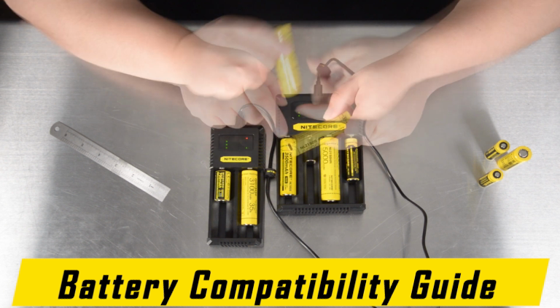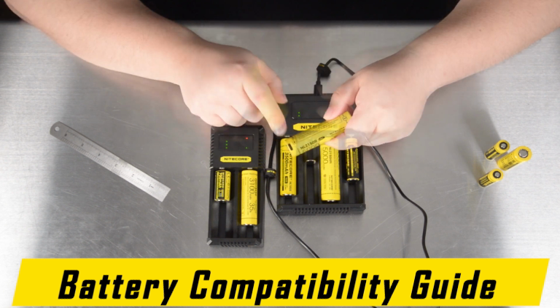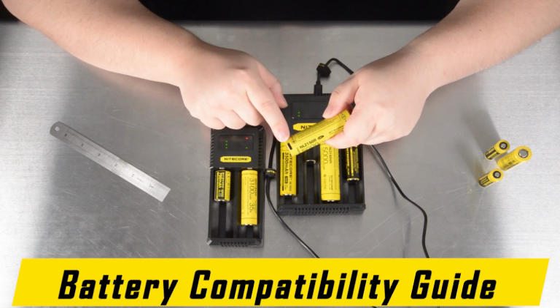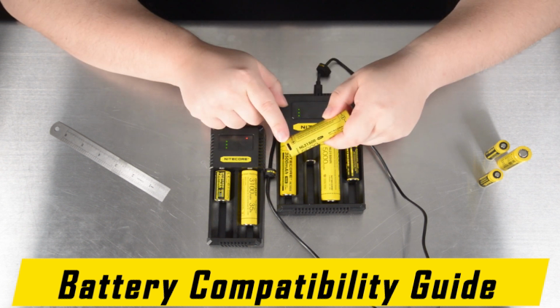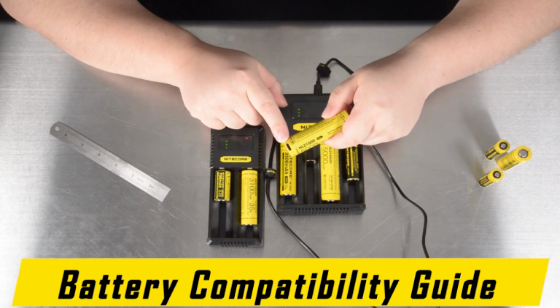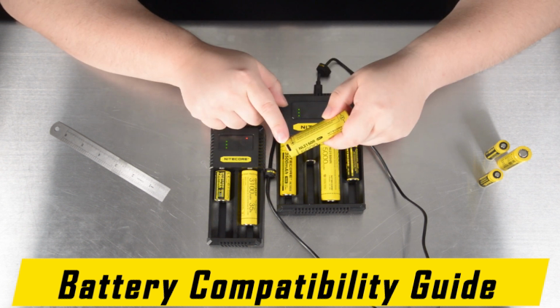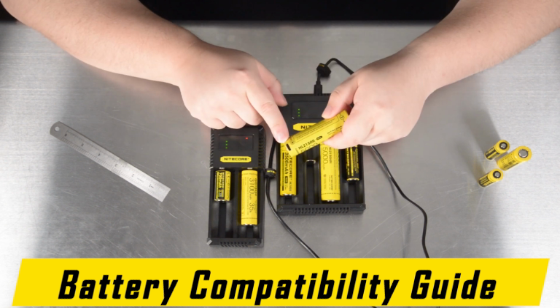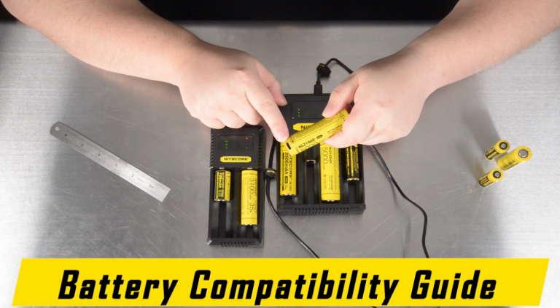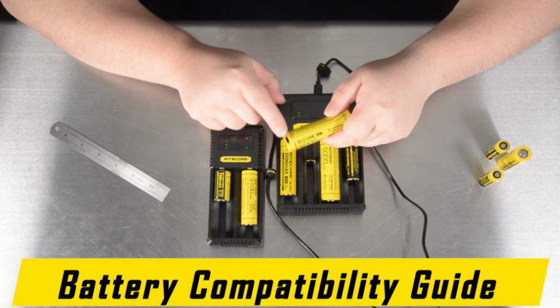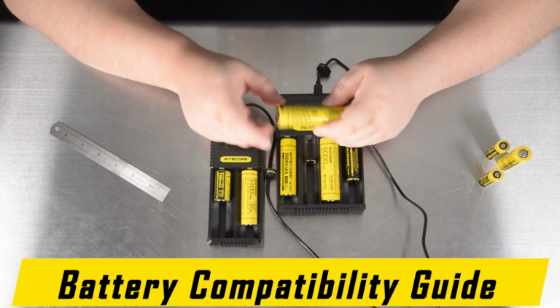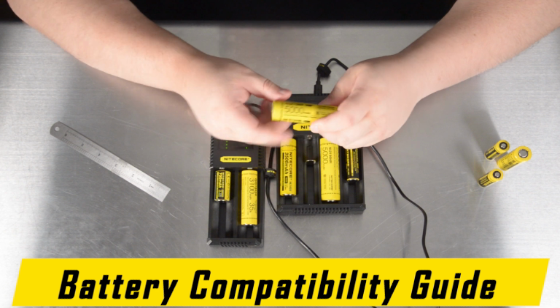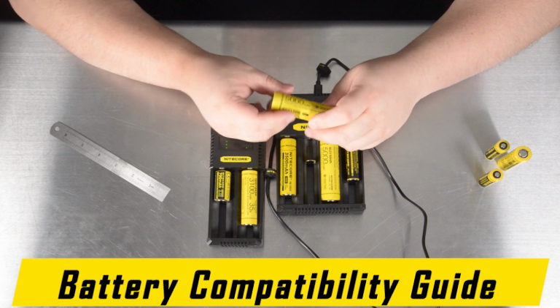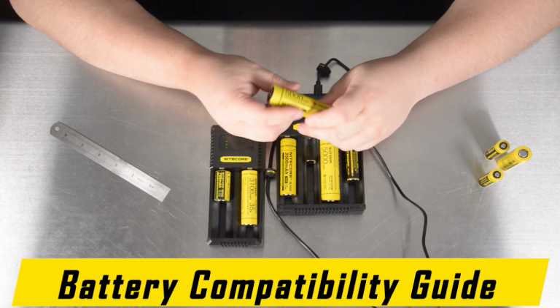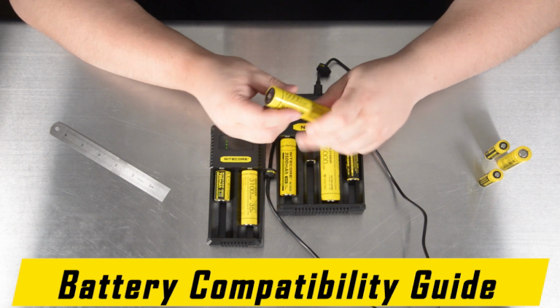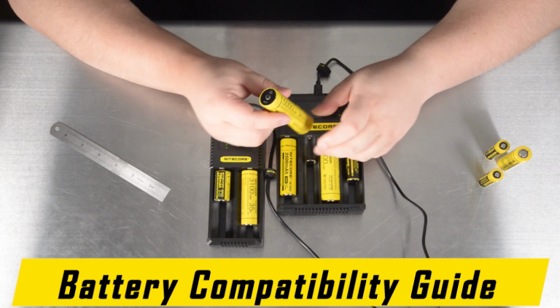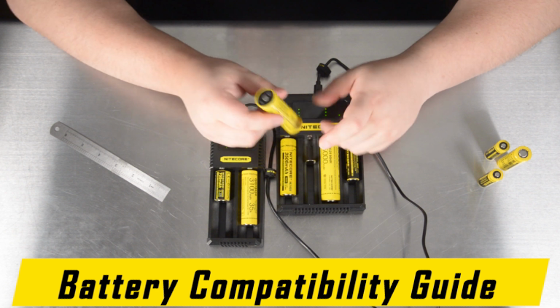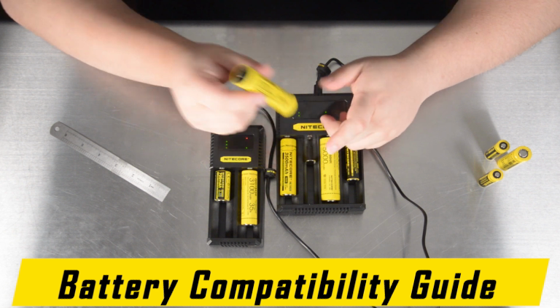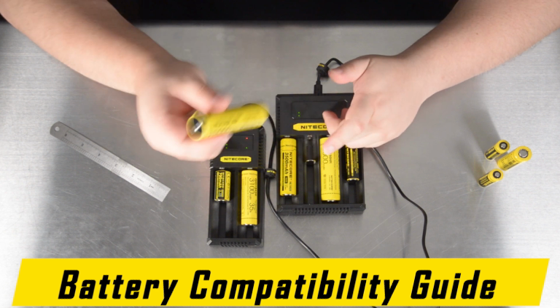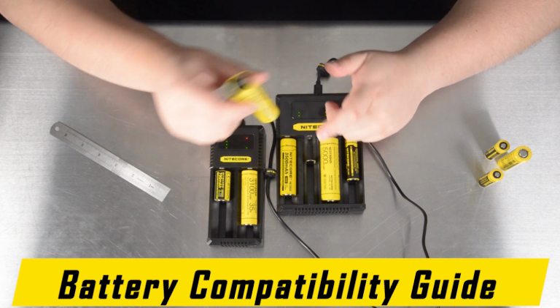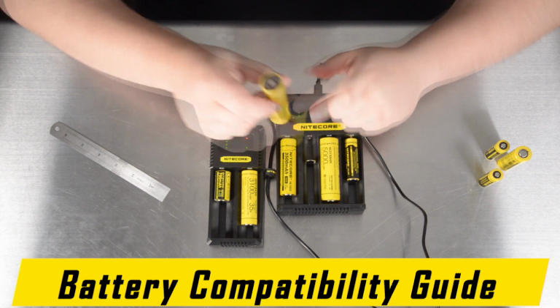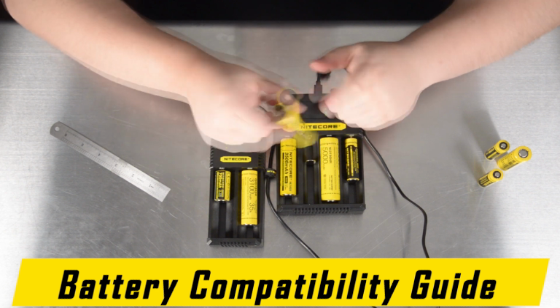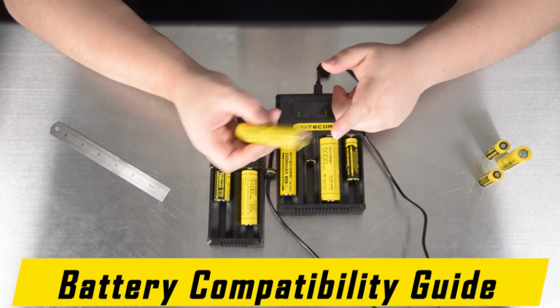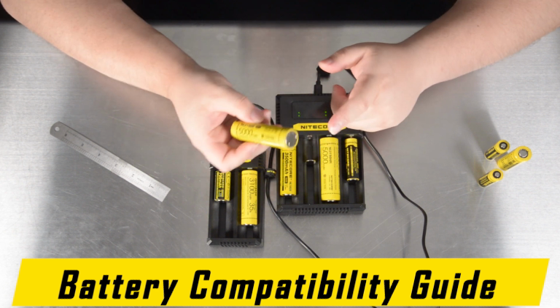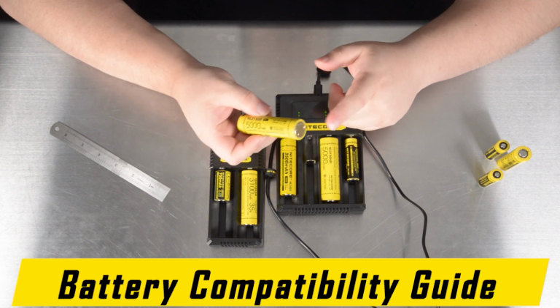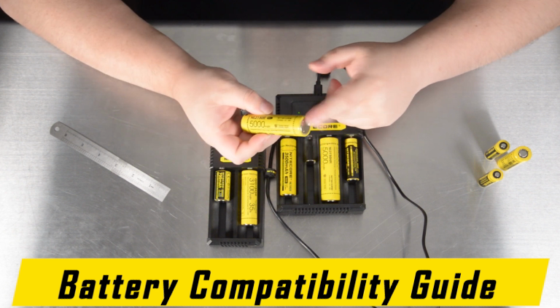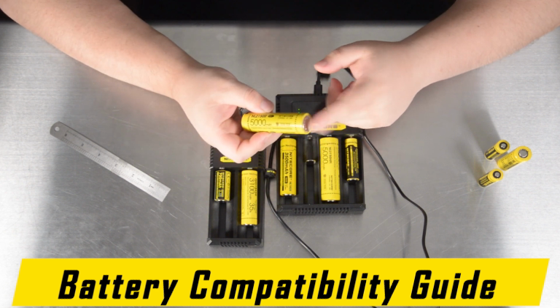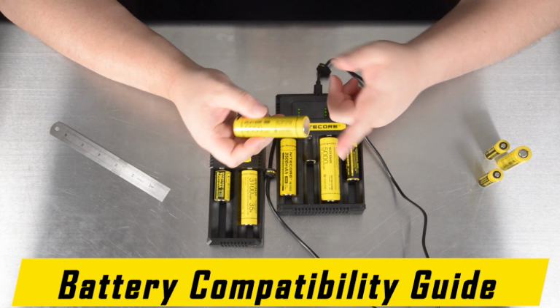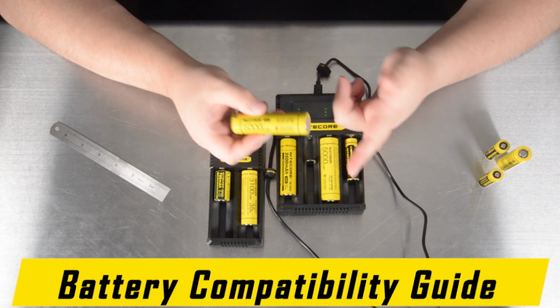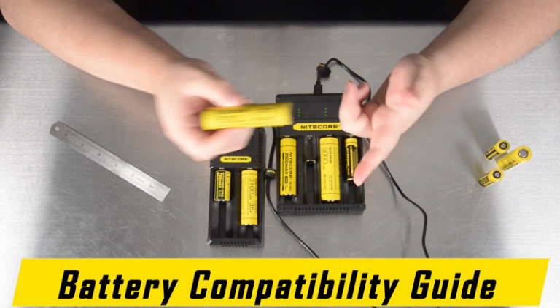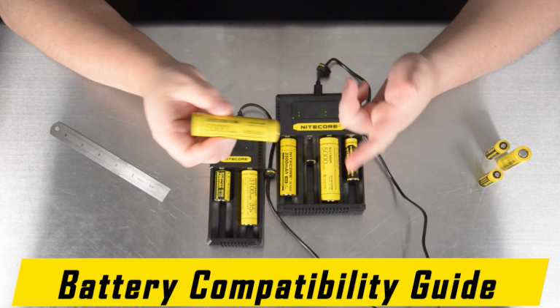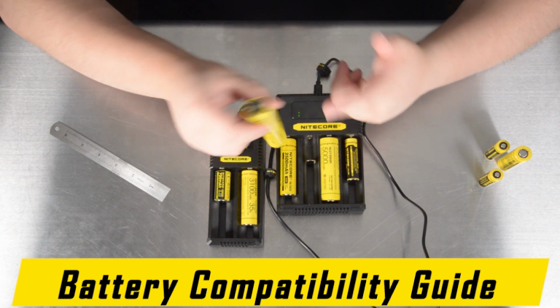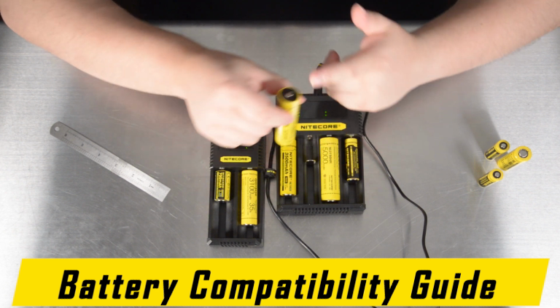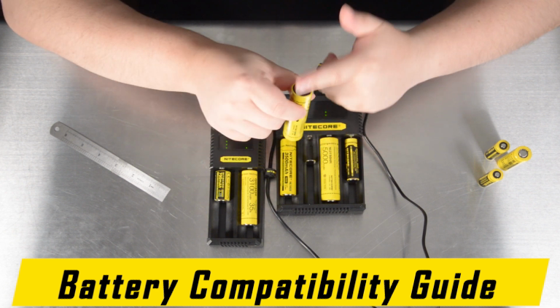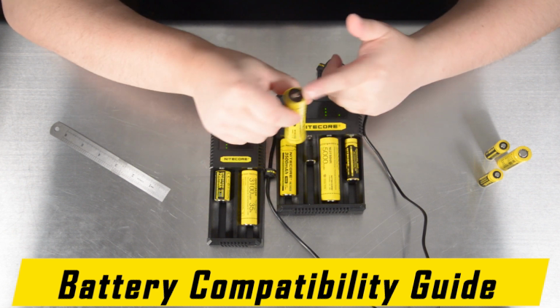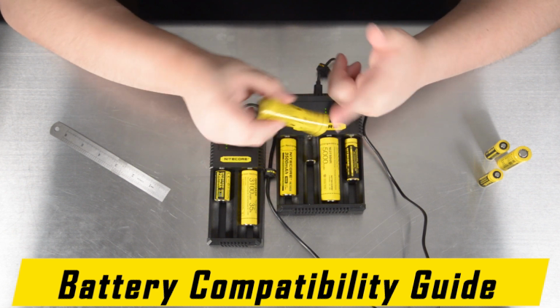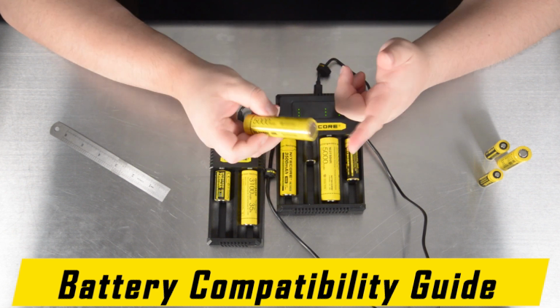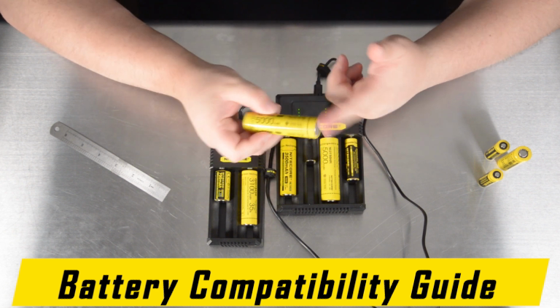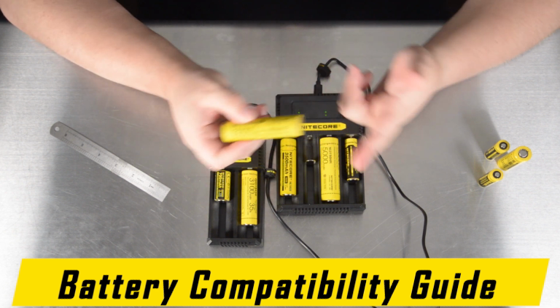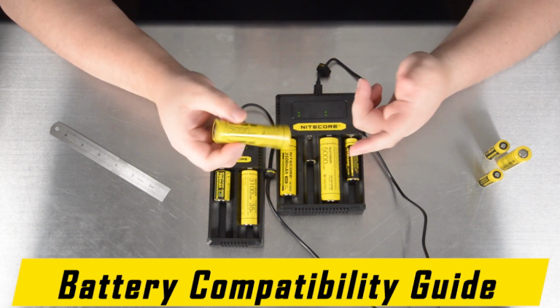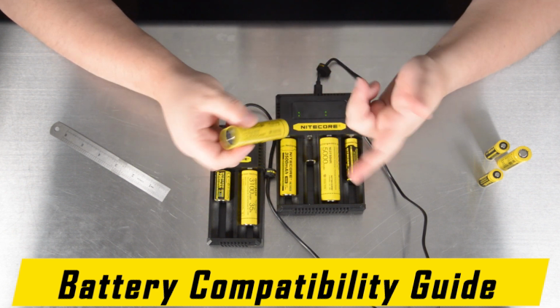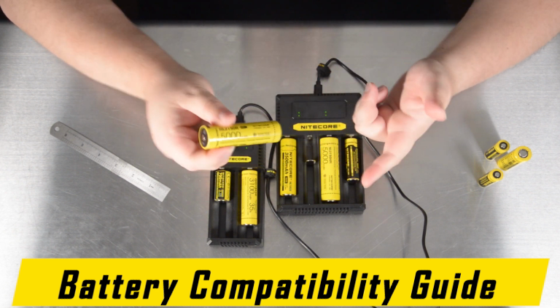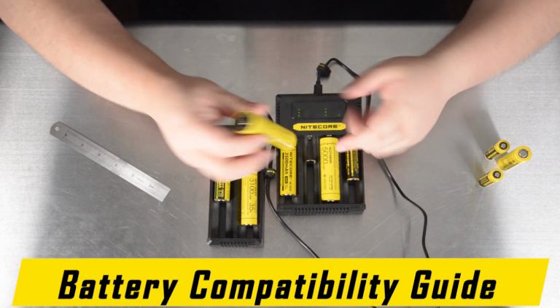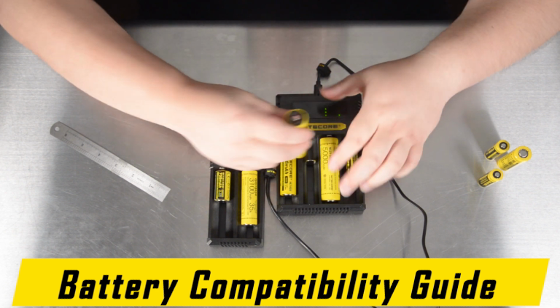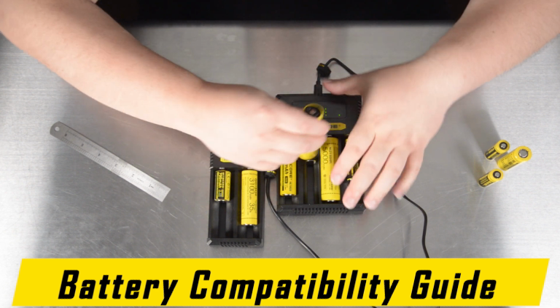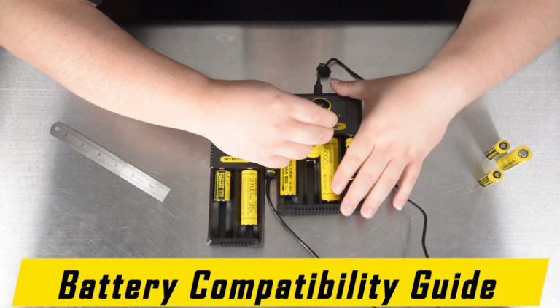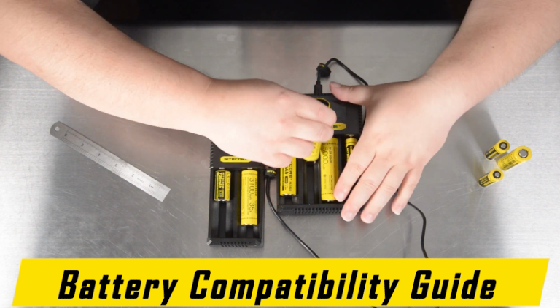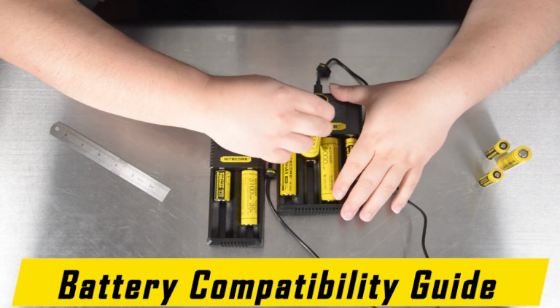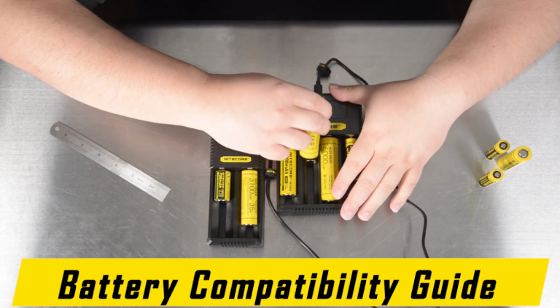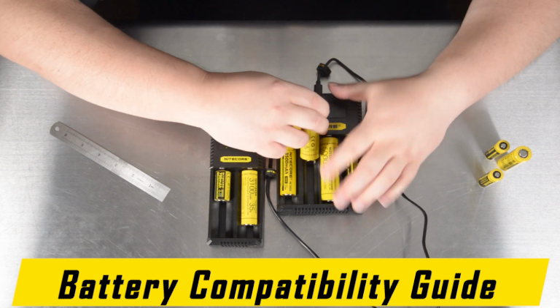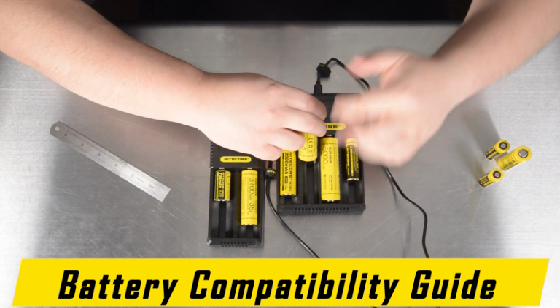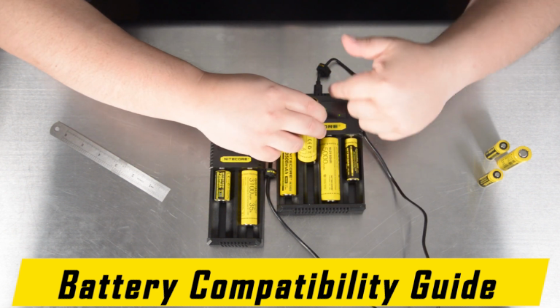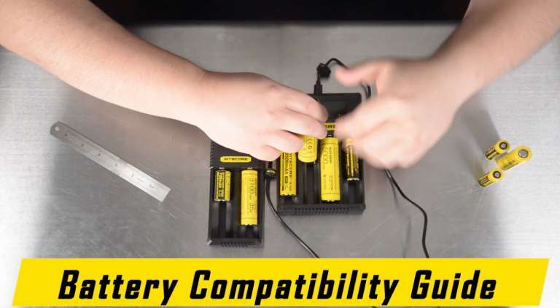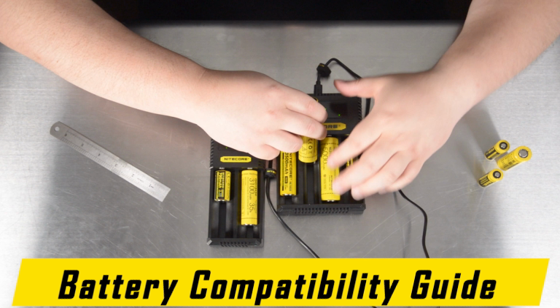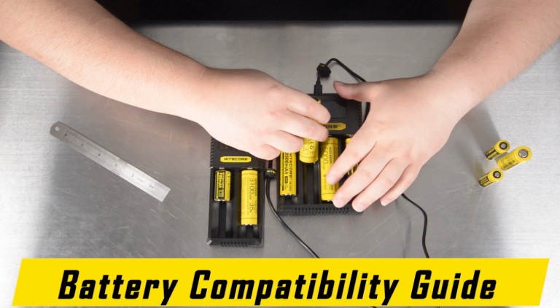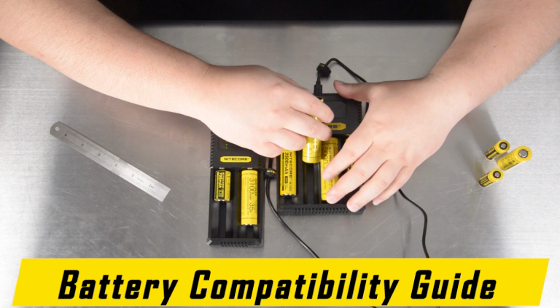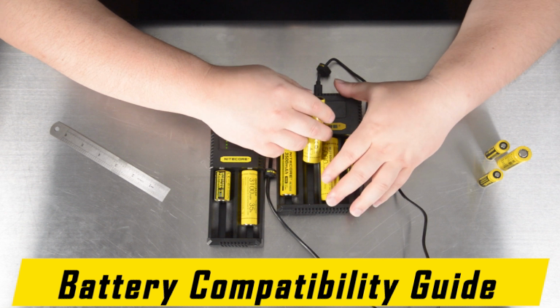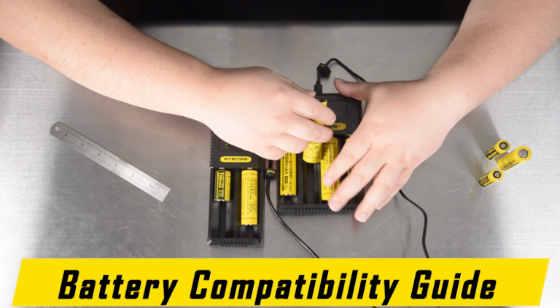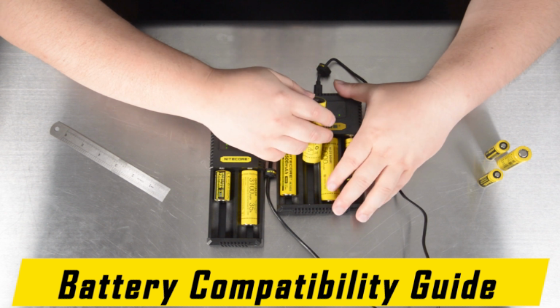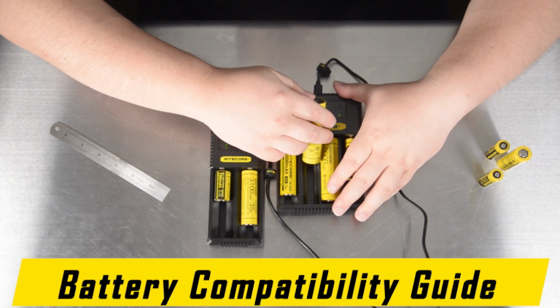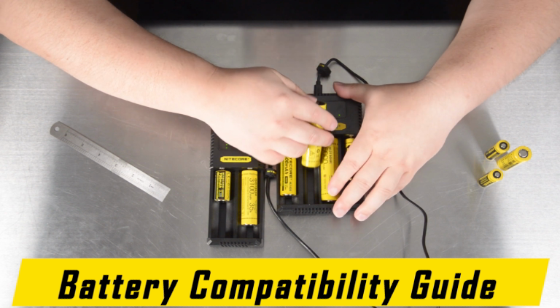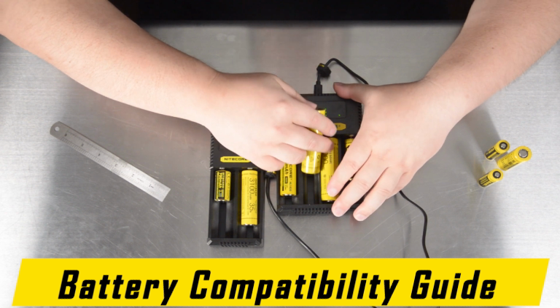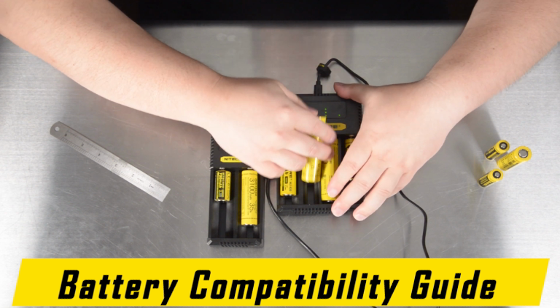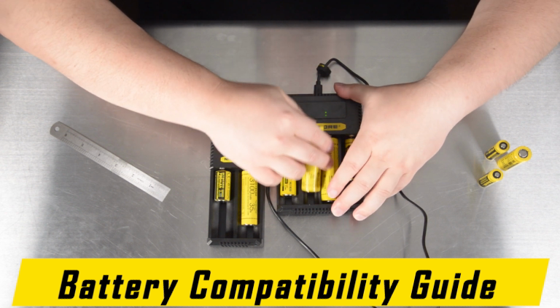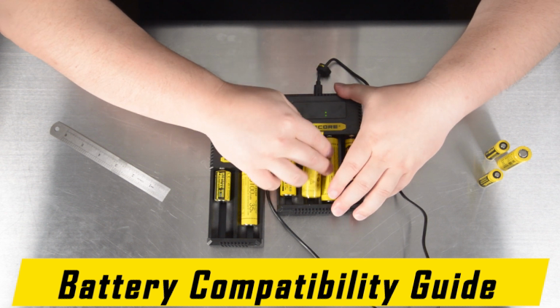Even though the NL2150R has a built-in USB-C charging port, because it has both a positive and negative end, you can charge it in a traditional battery charger such as this.